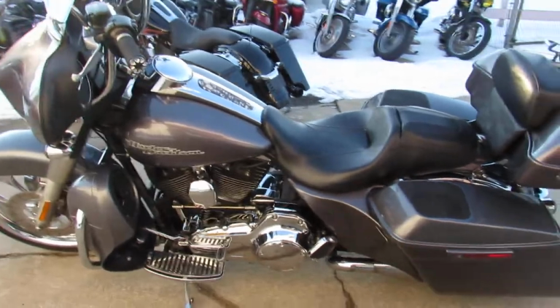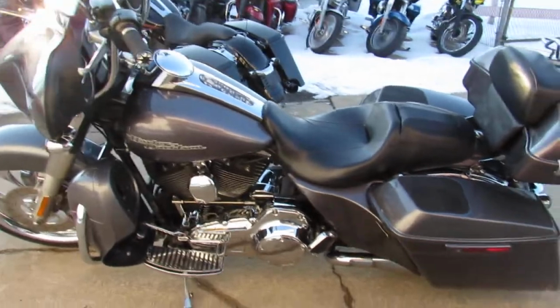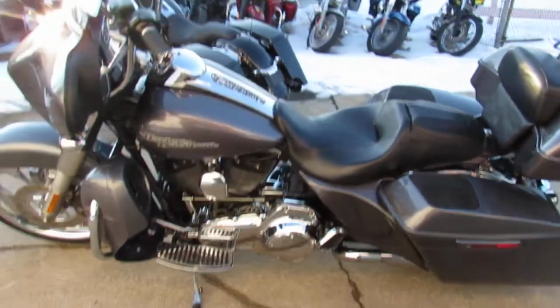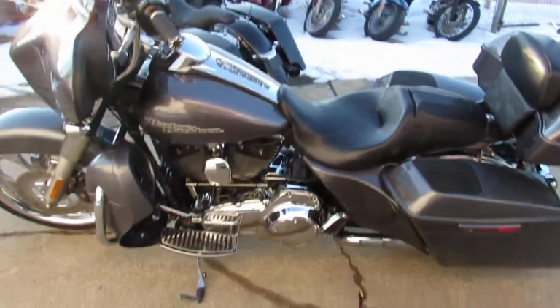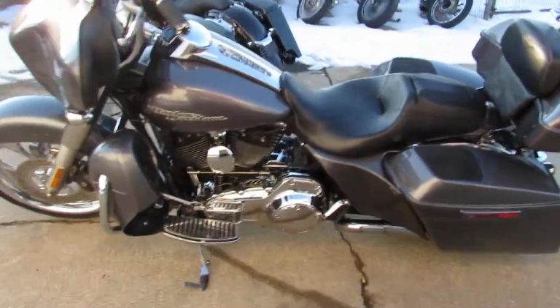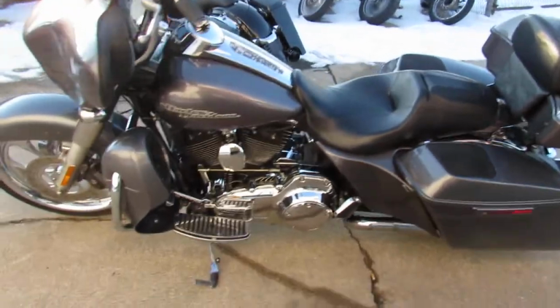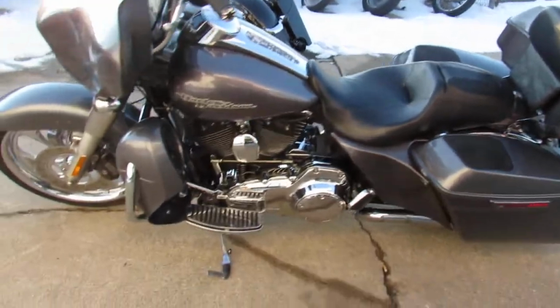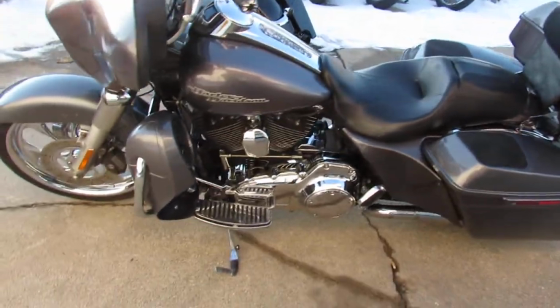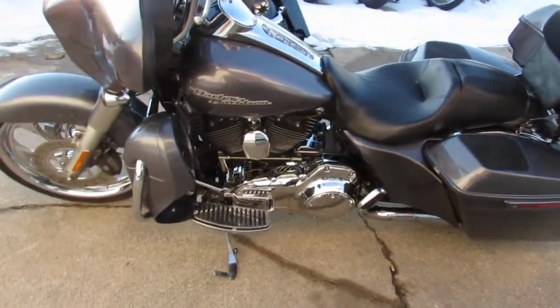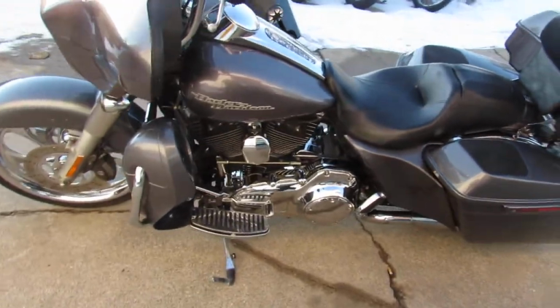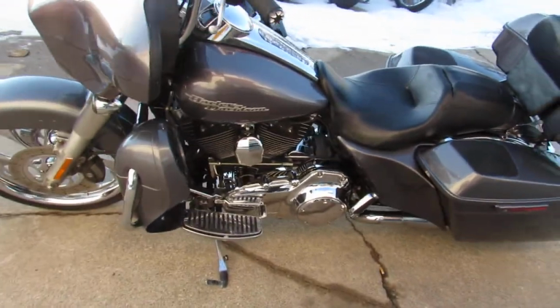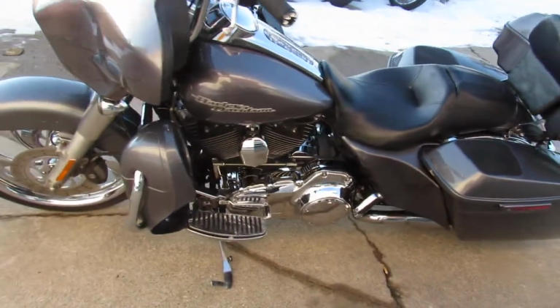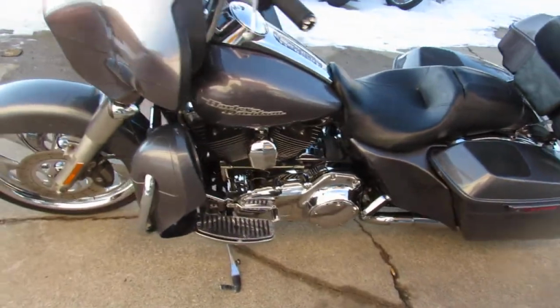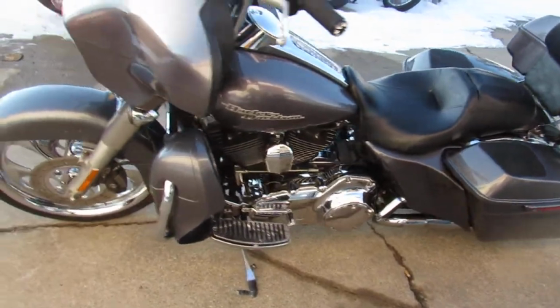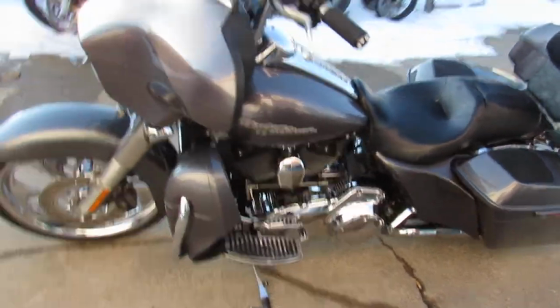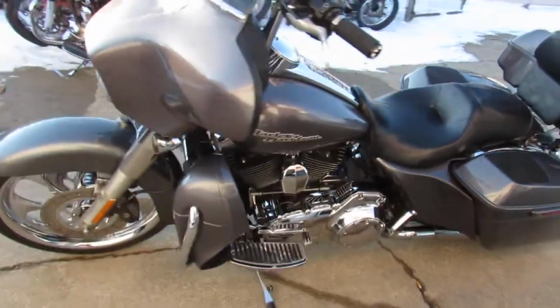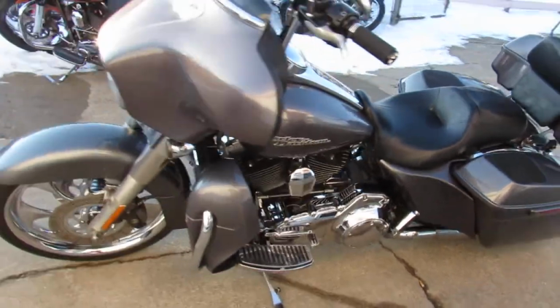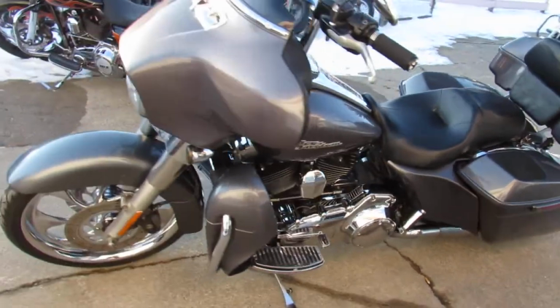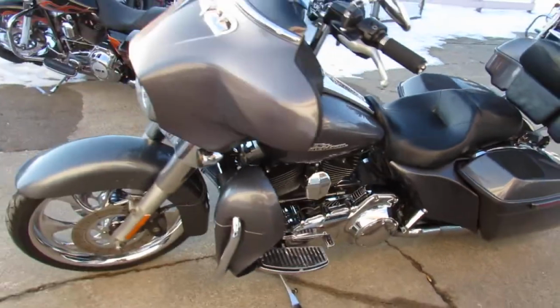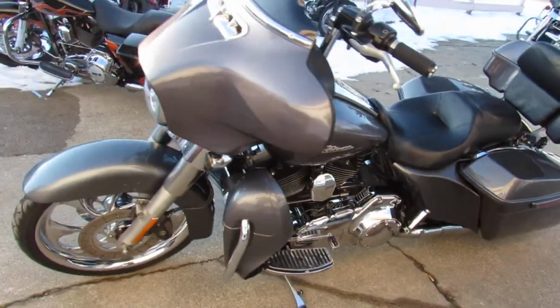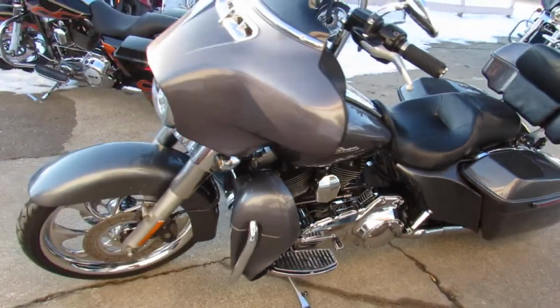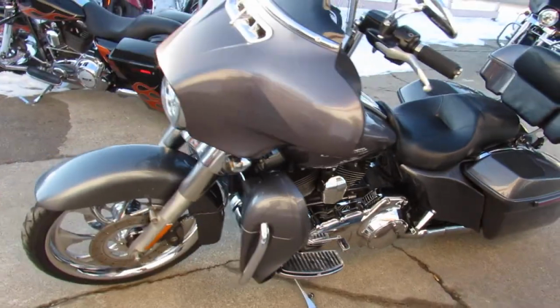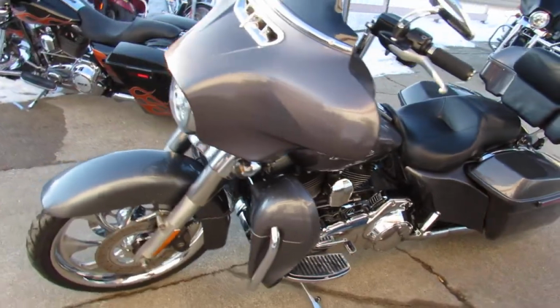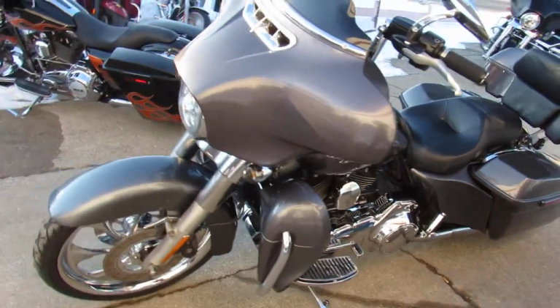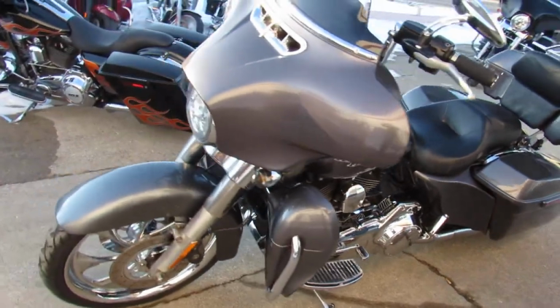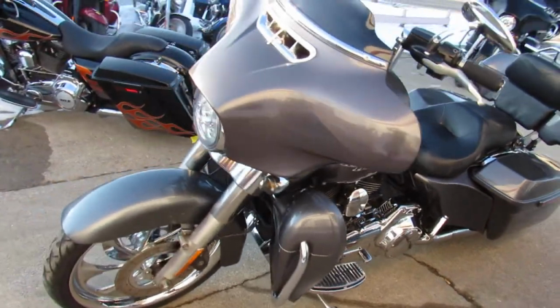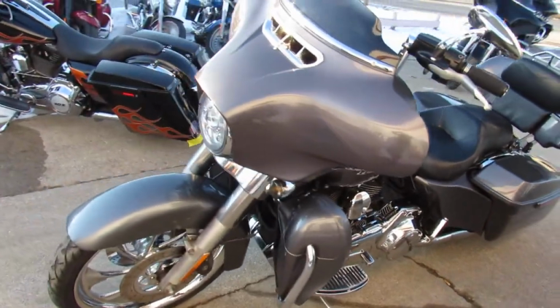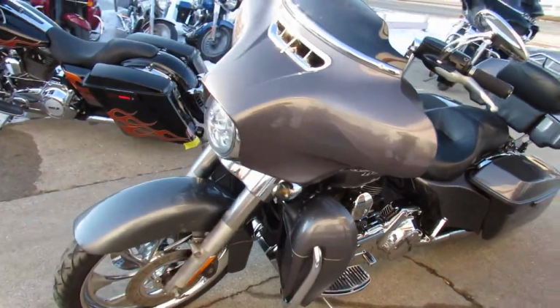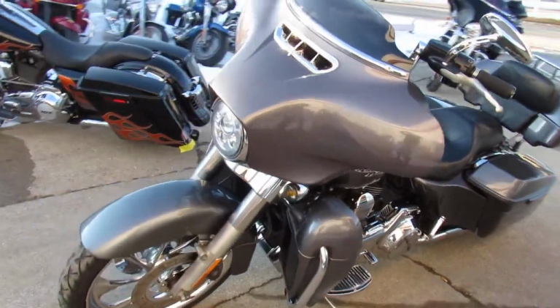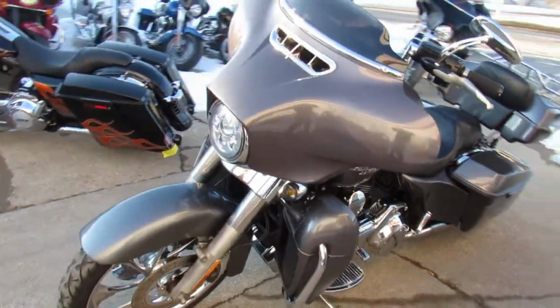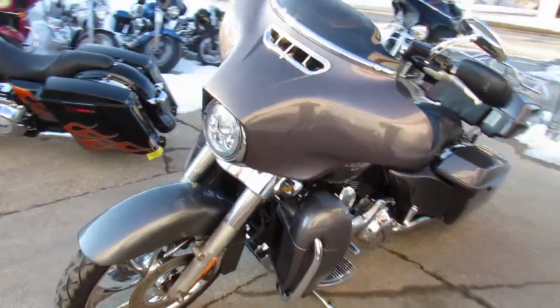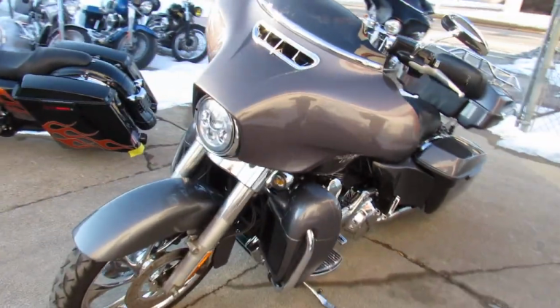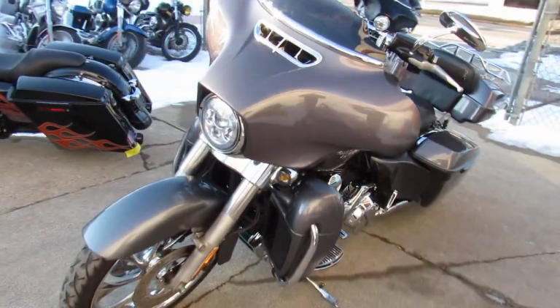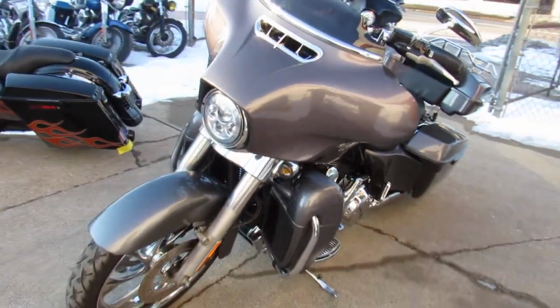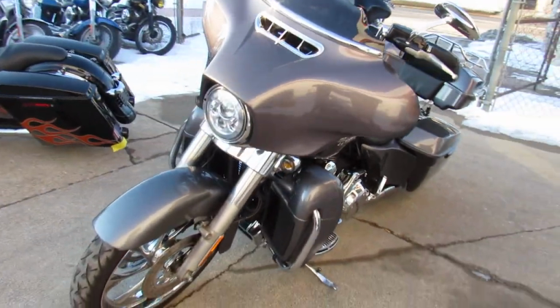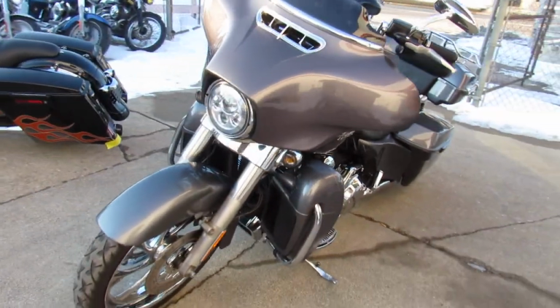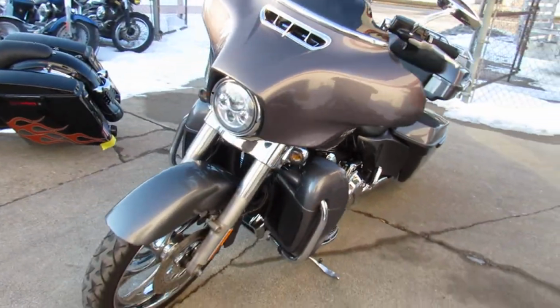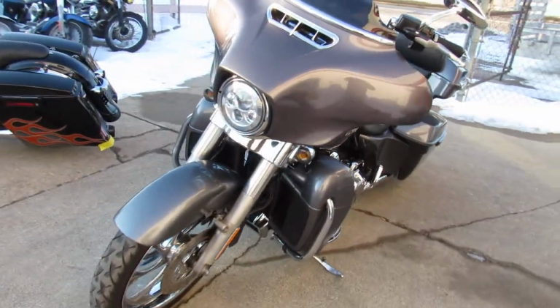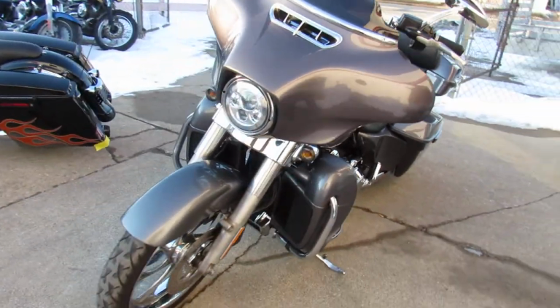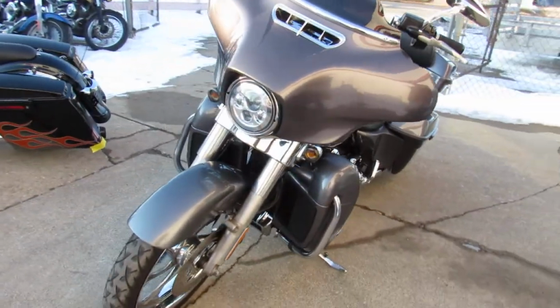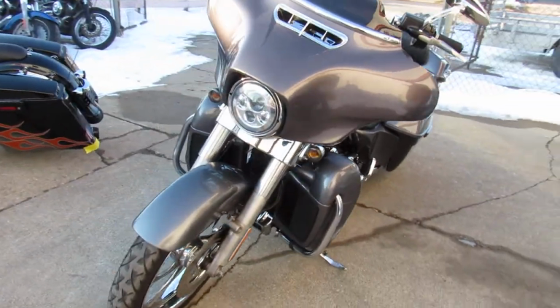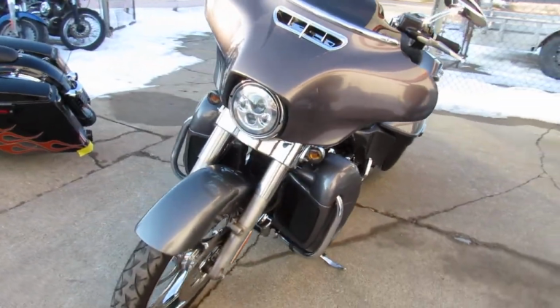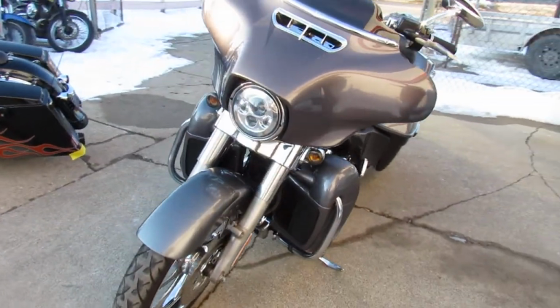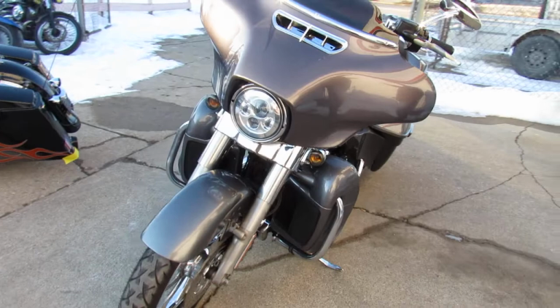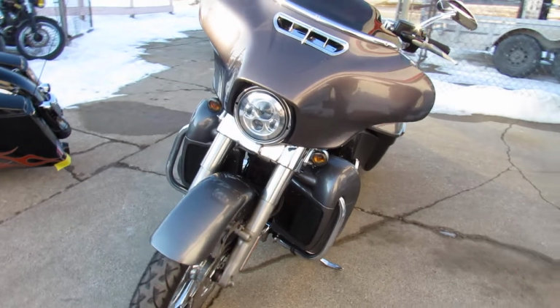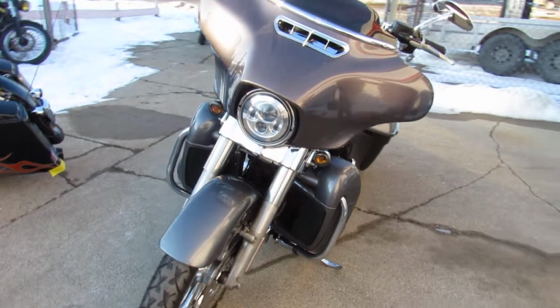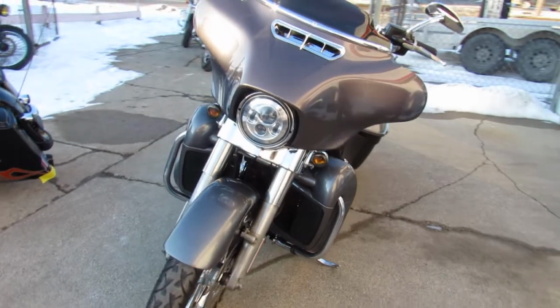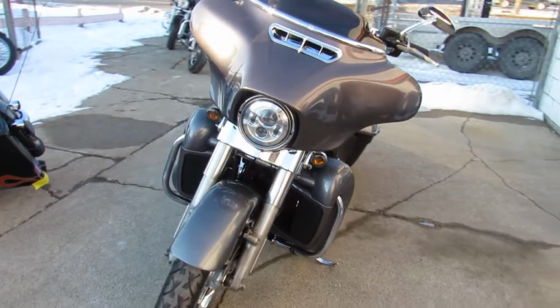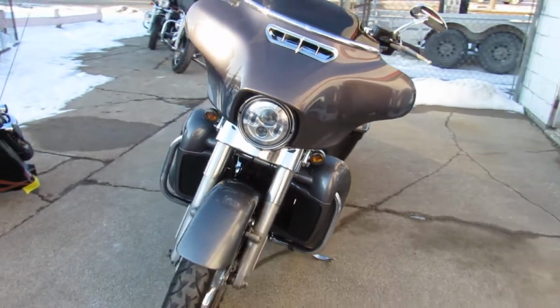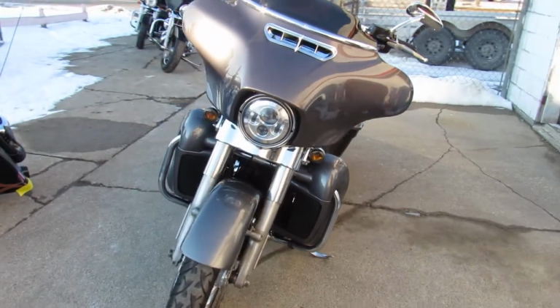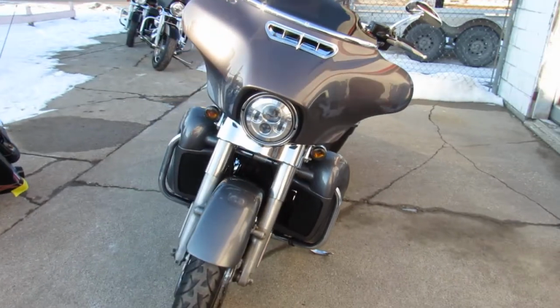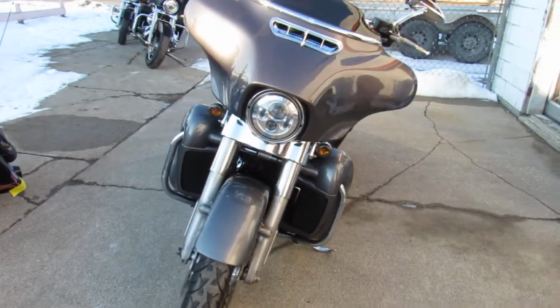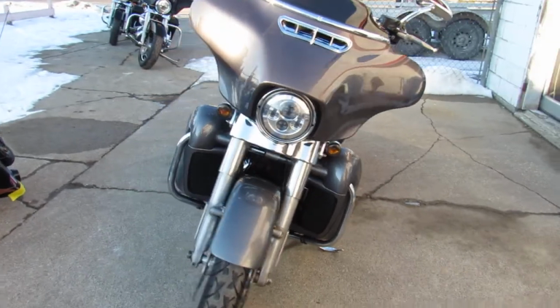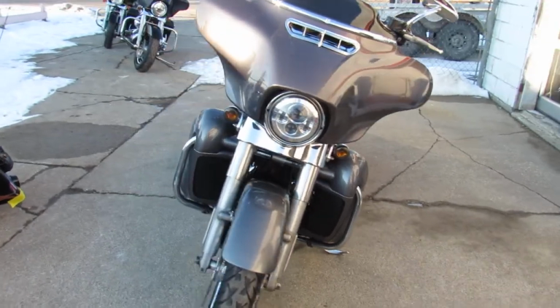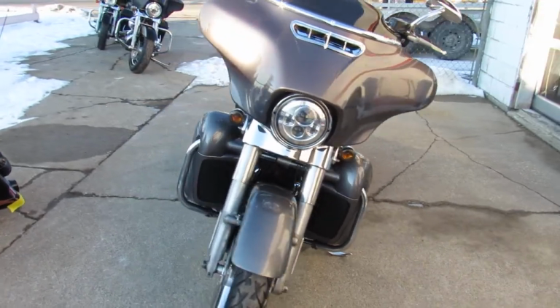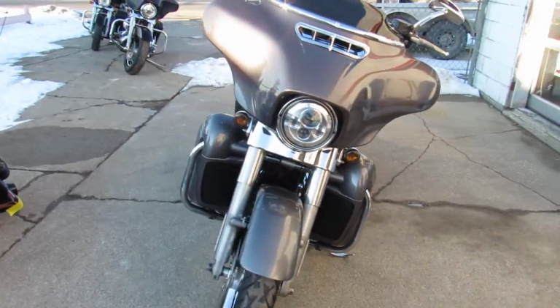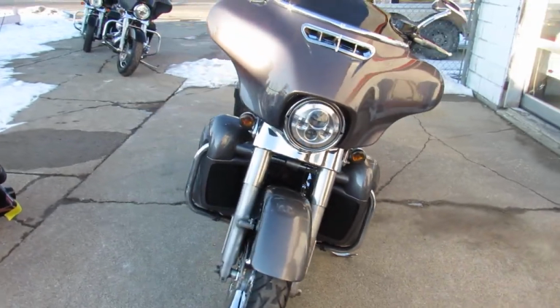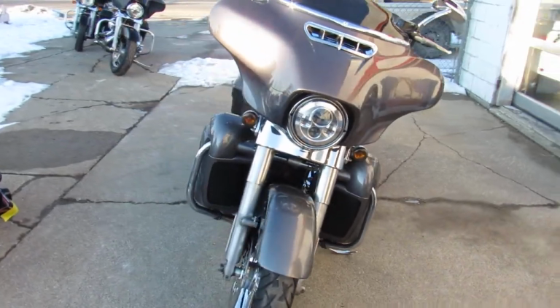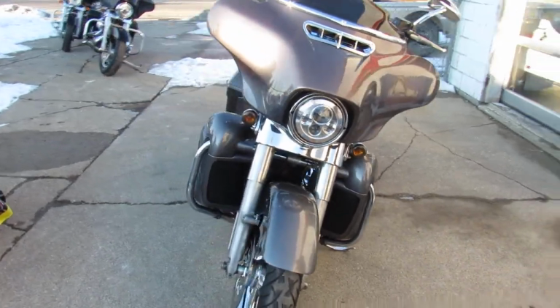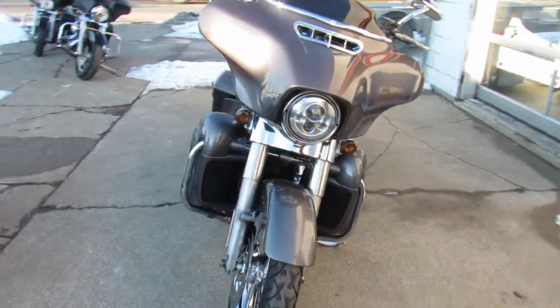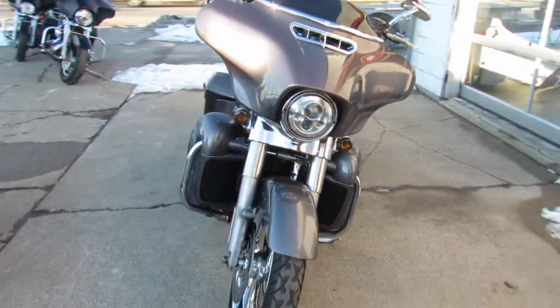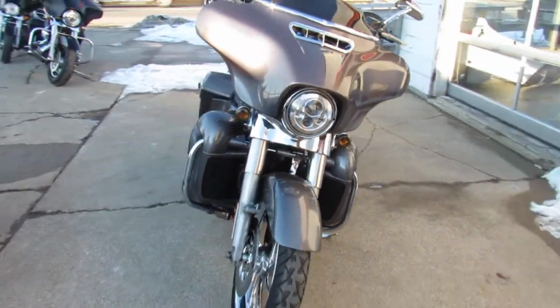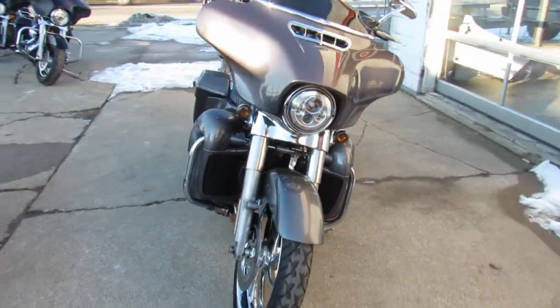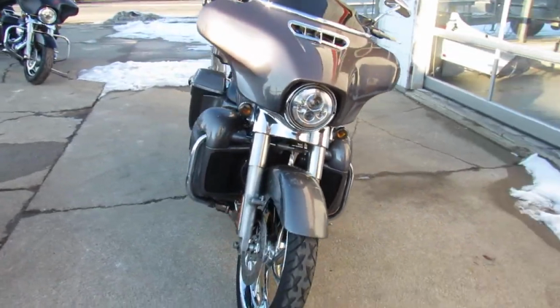Hey guys, ApprovalPowerSports.com here — don't miss this one: 2014 Street Glide for sale.